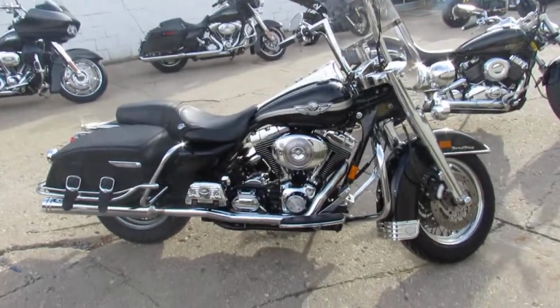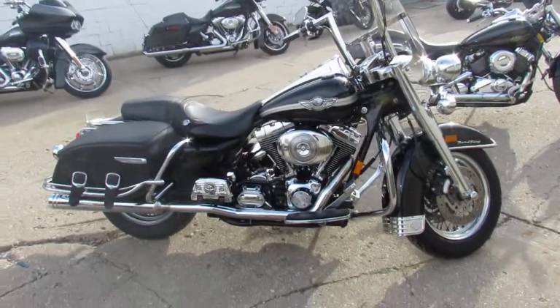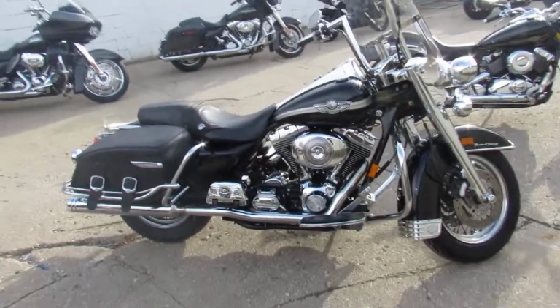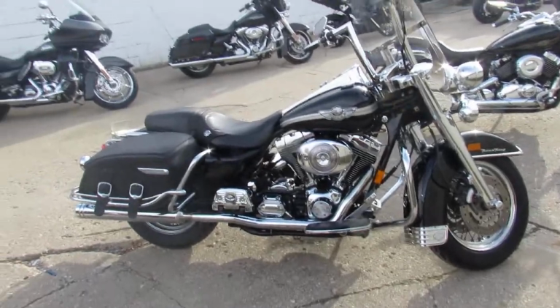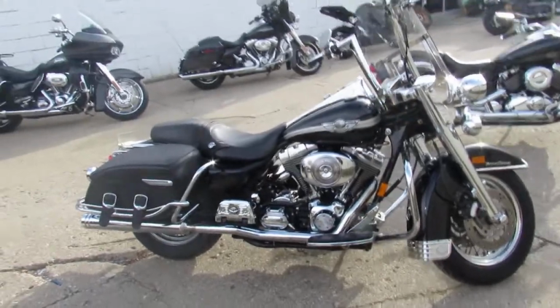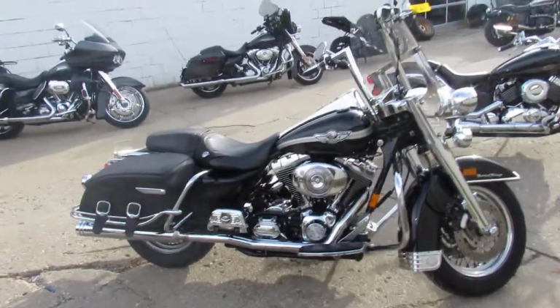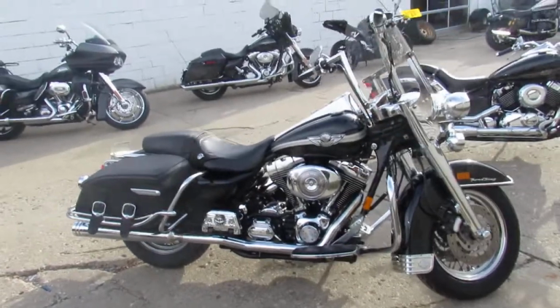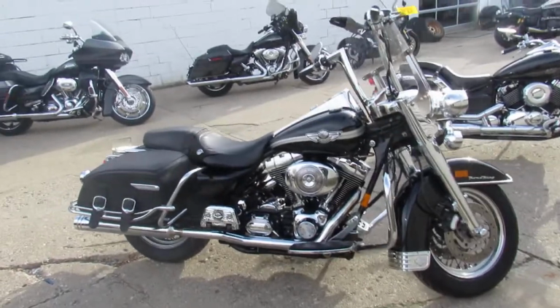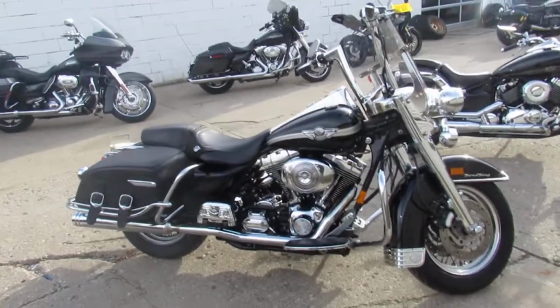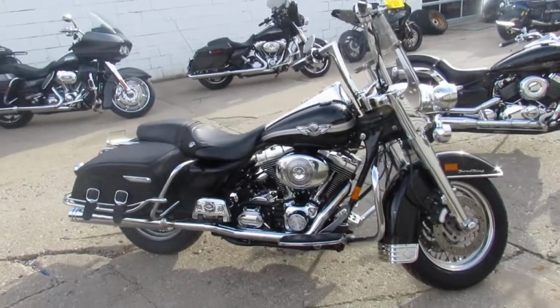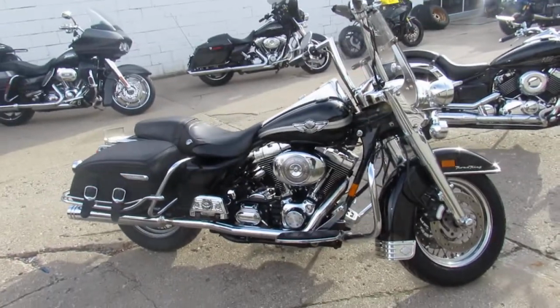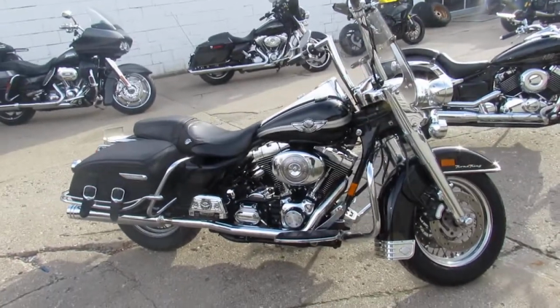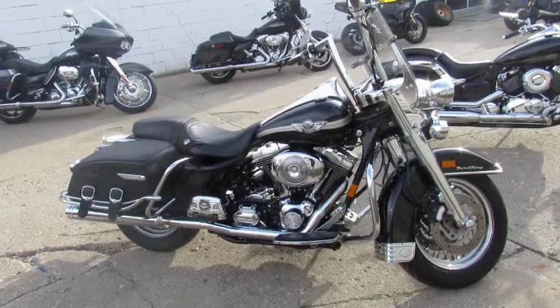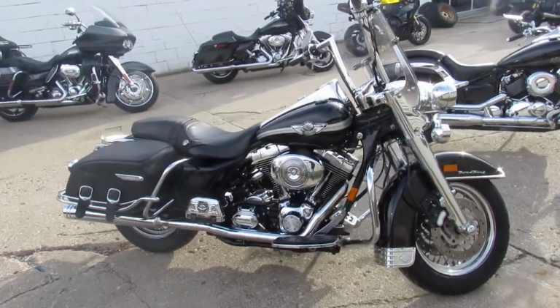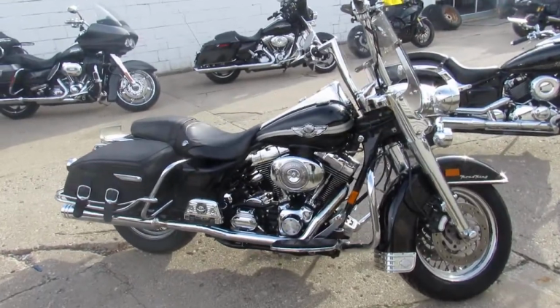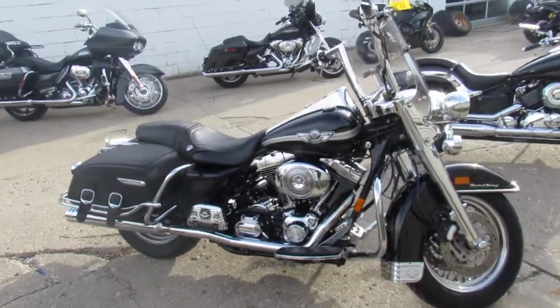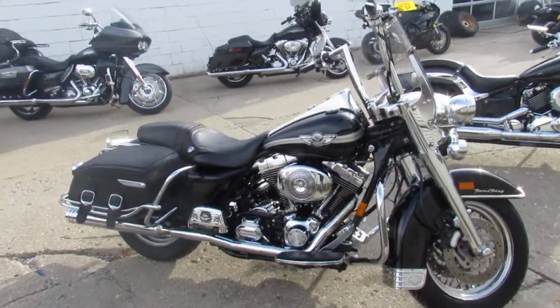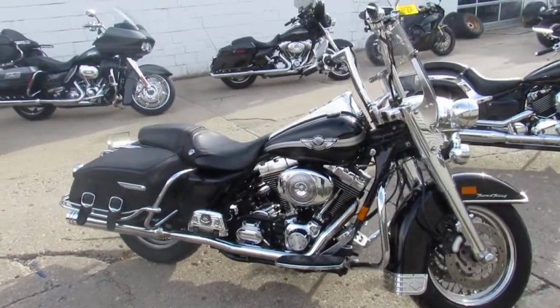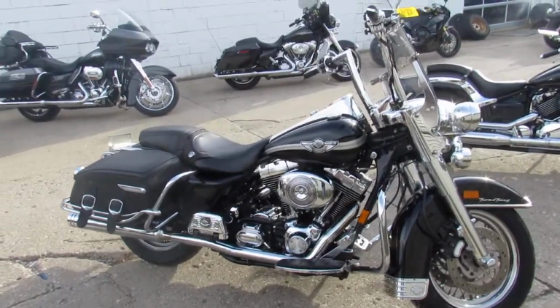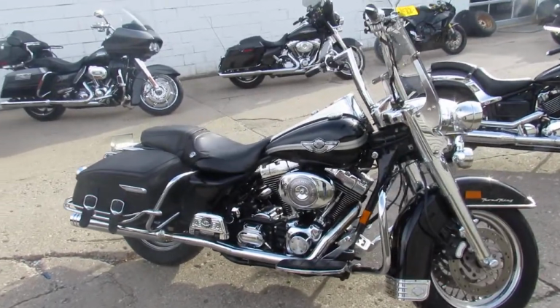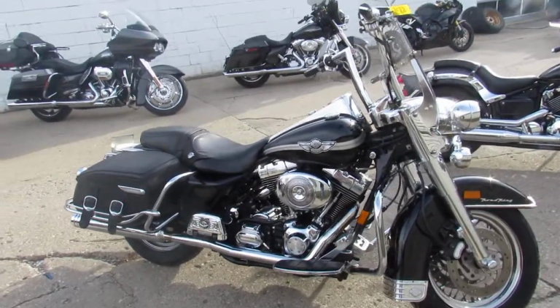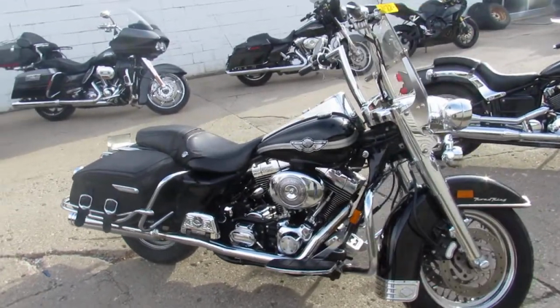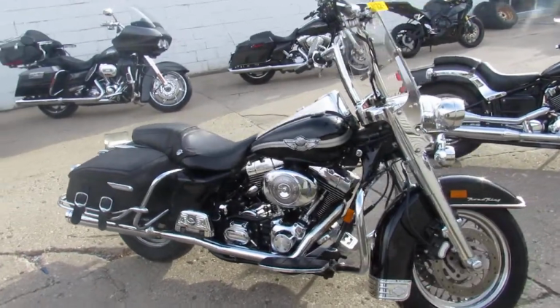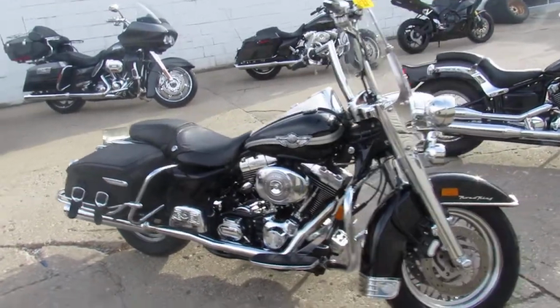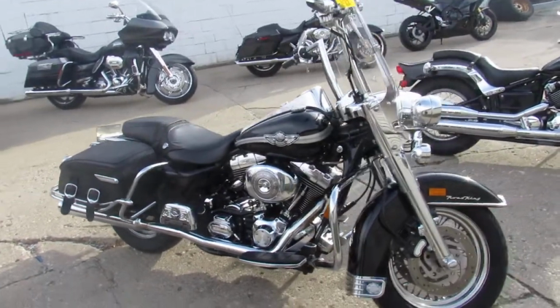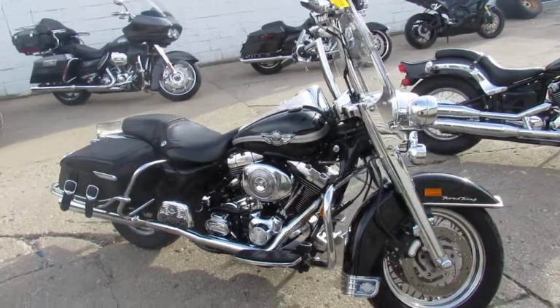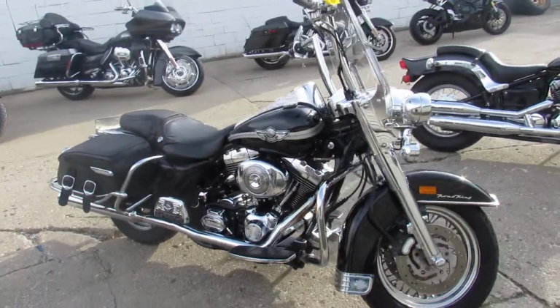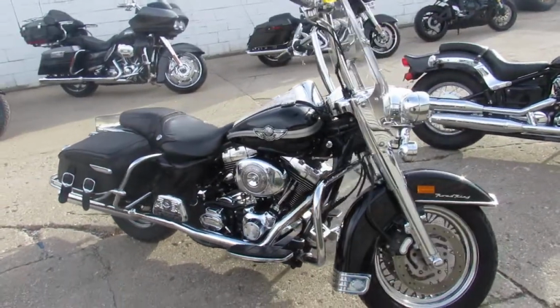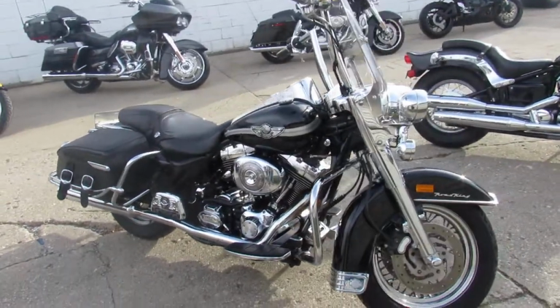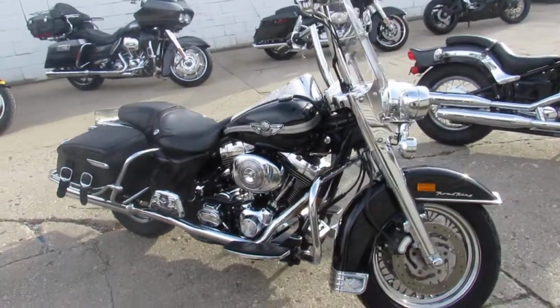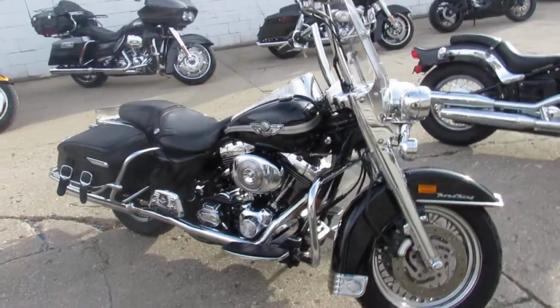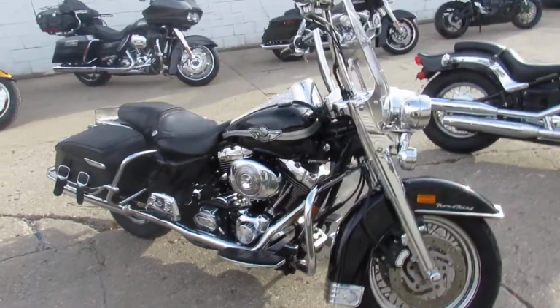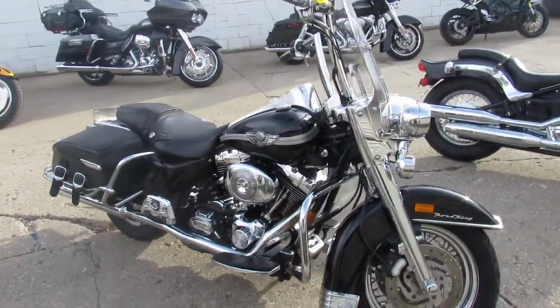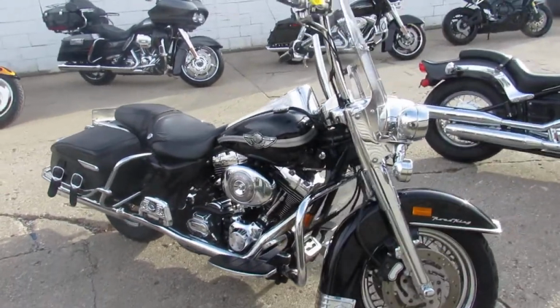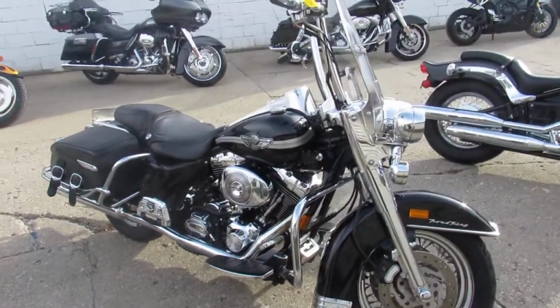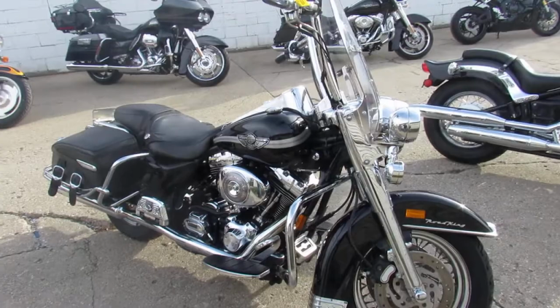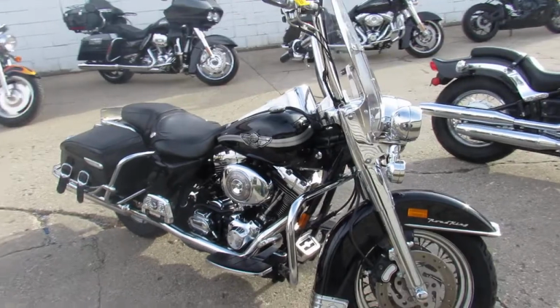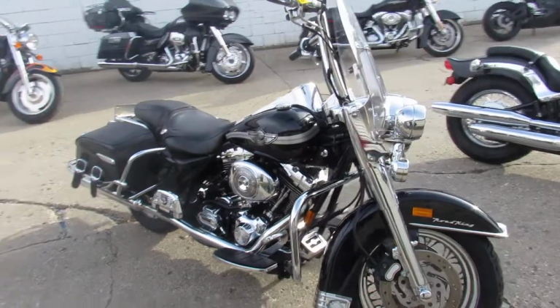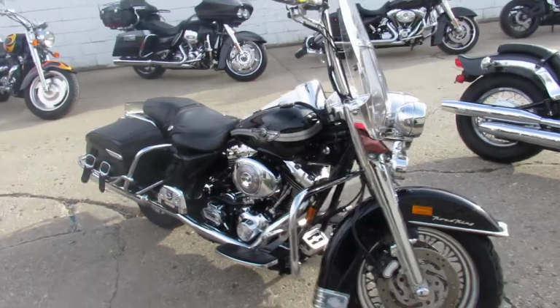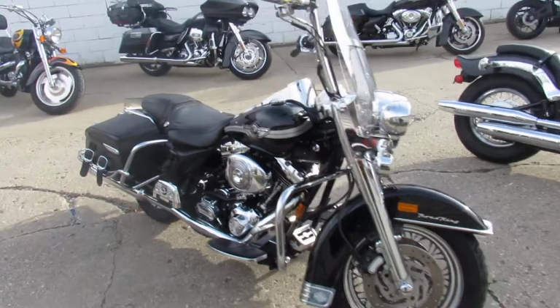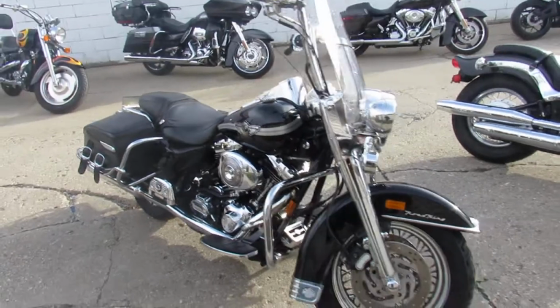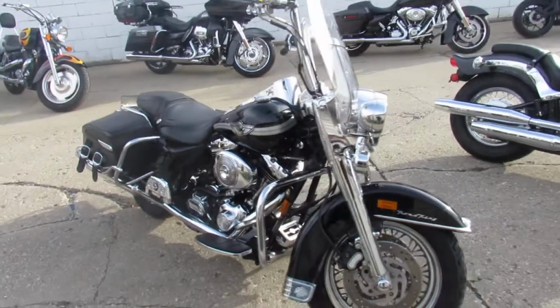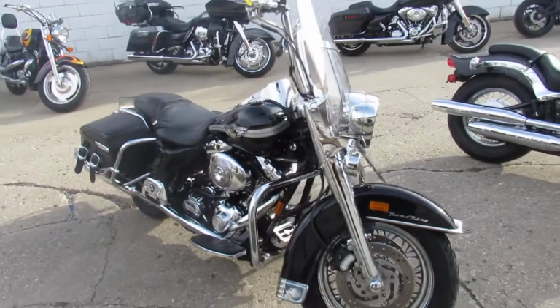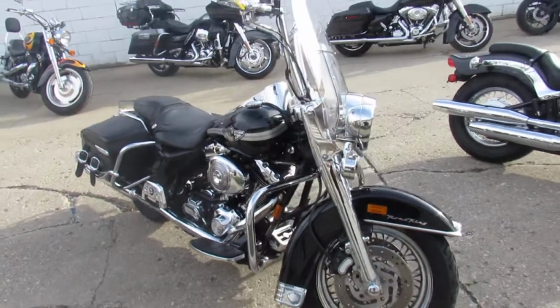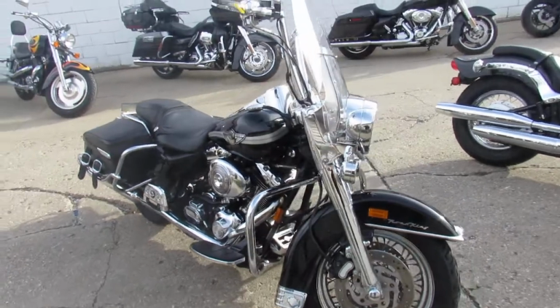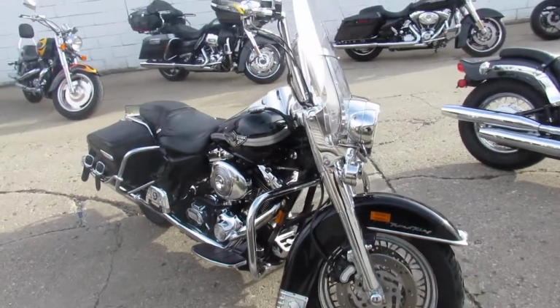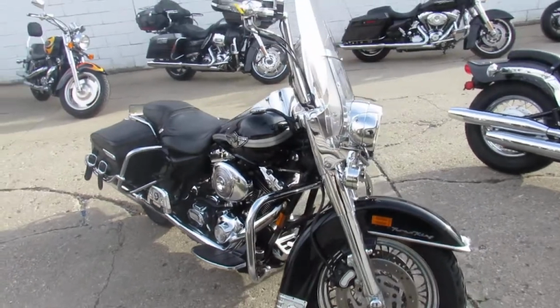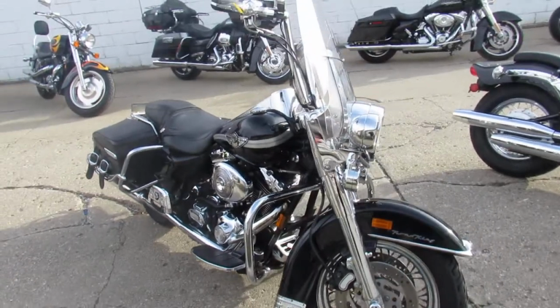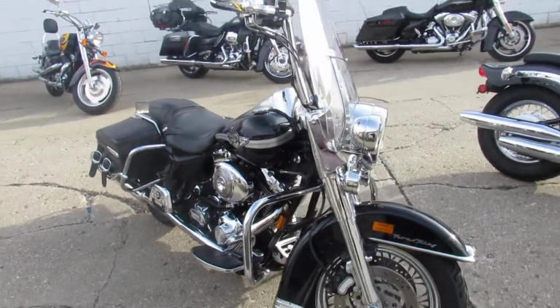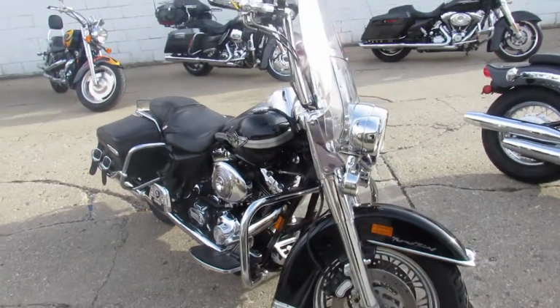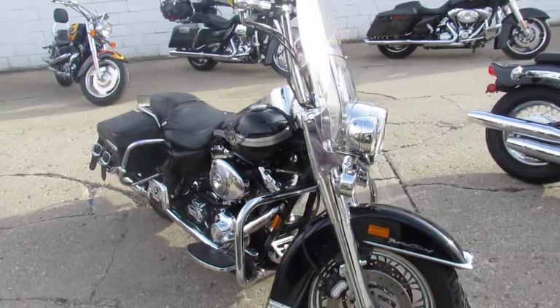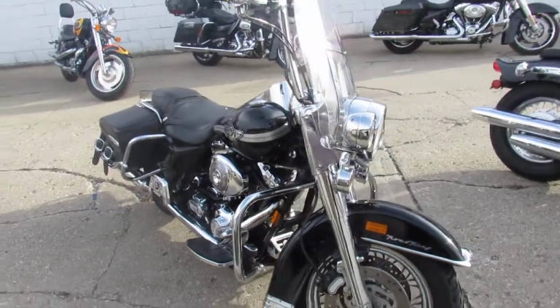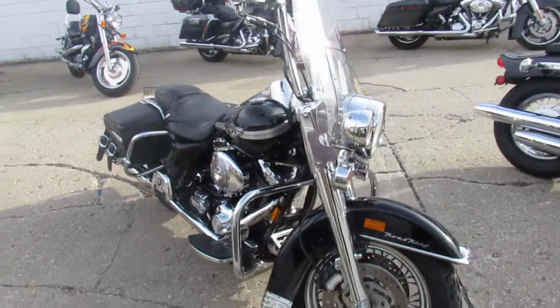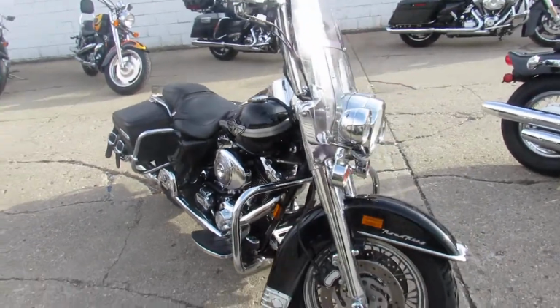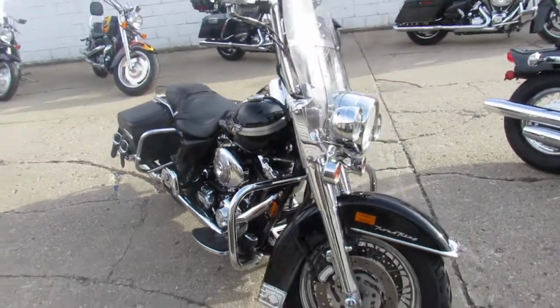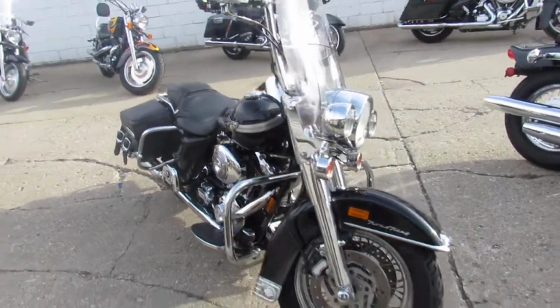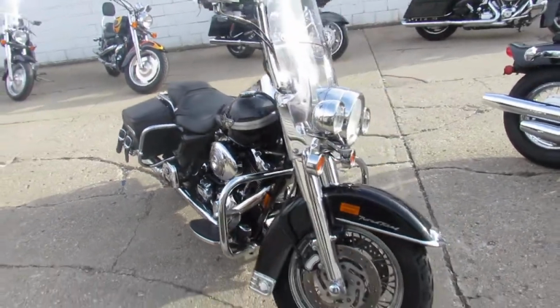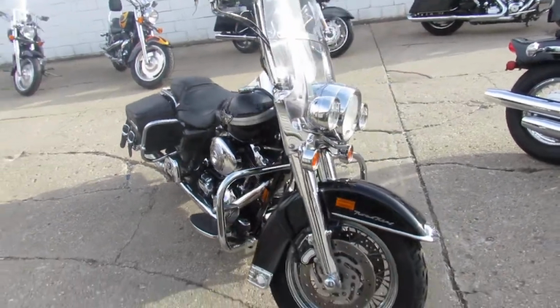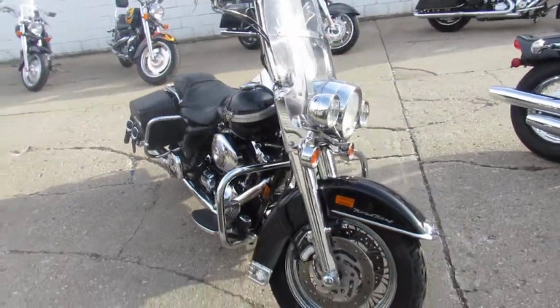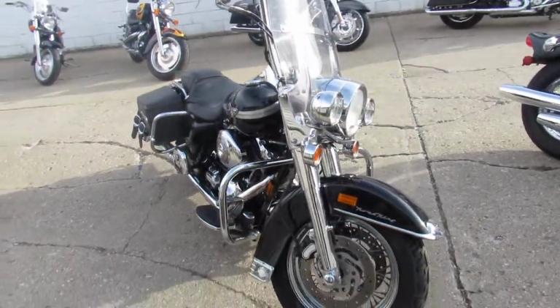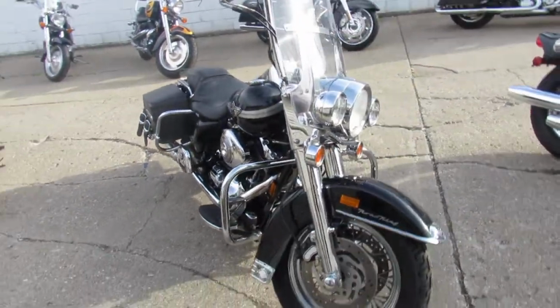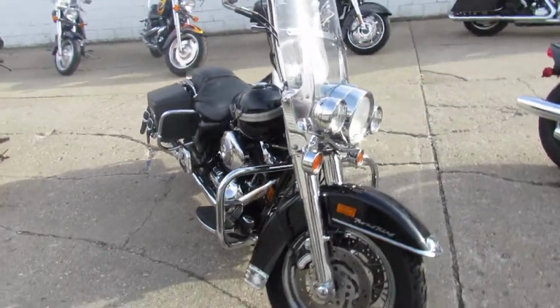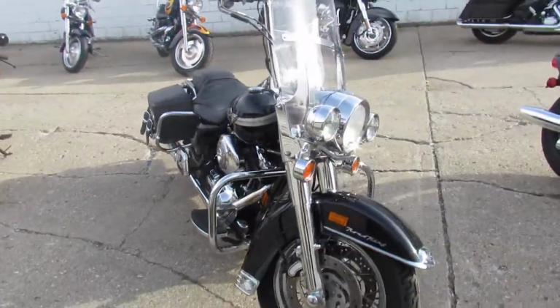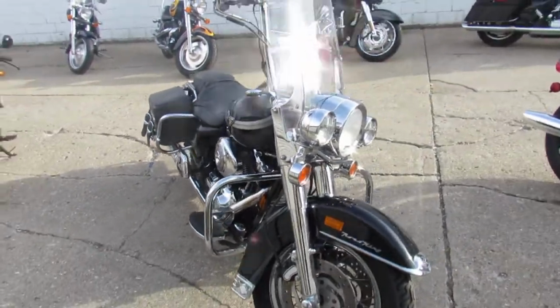Hey guys, ApprovalPowerSports.com here. Got an Anniversary Road King for sale — 2003 100th Anniversary Edition.